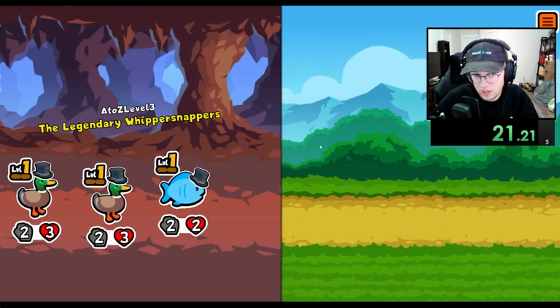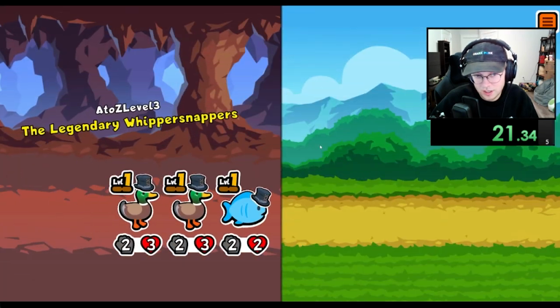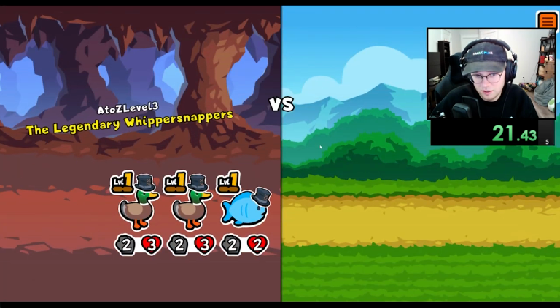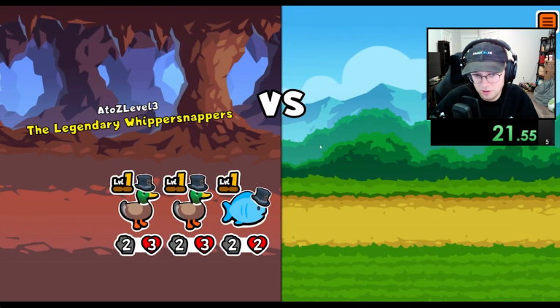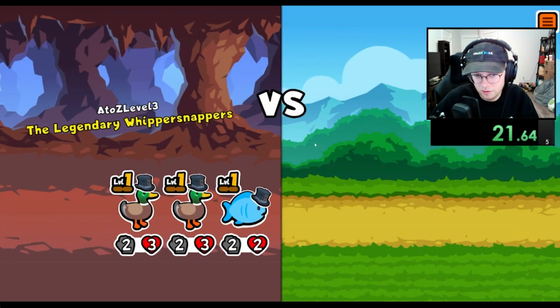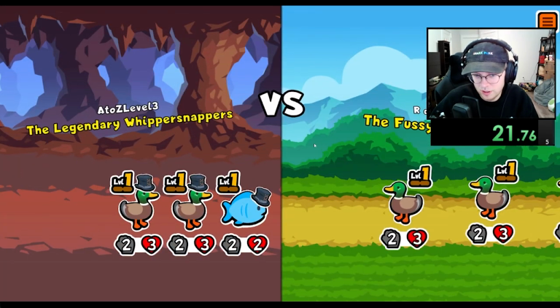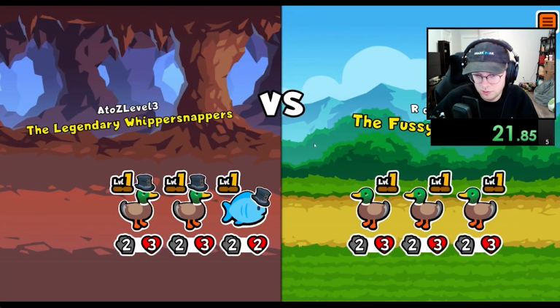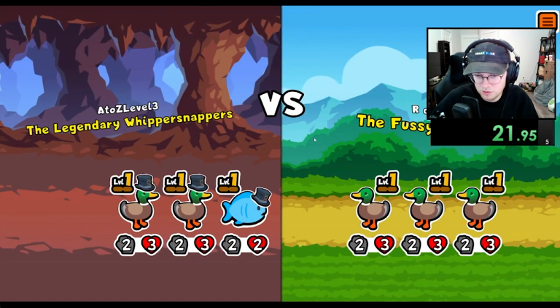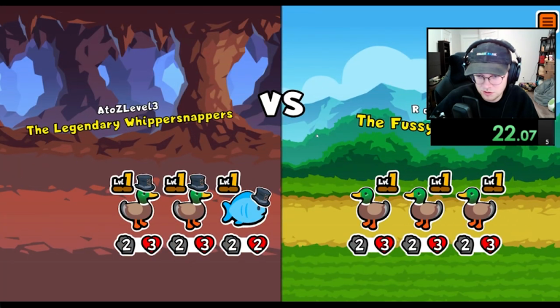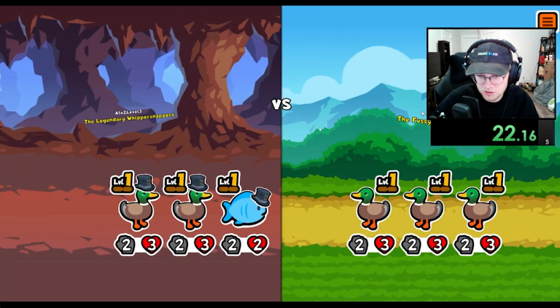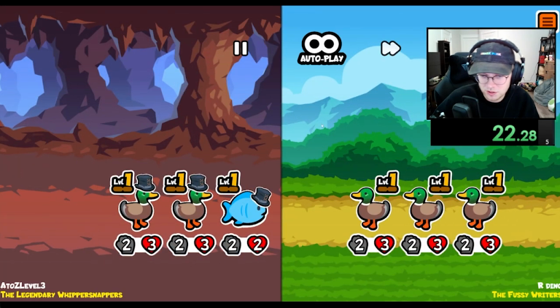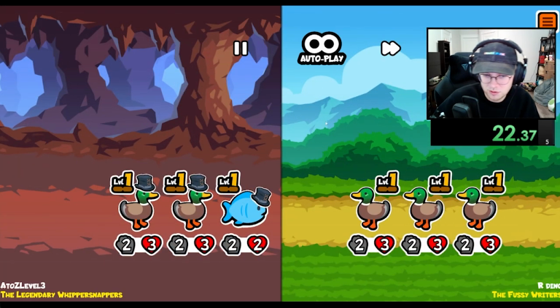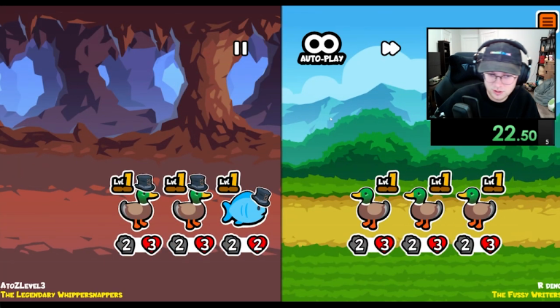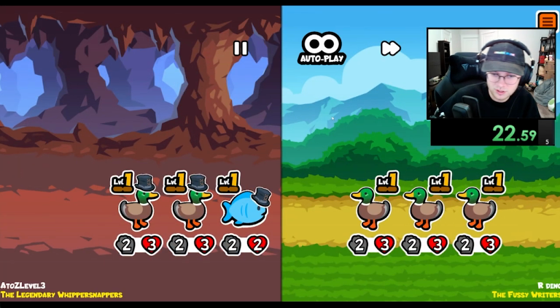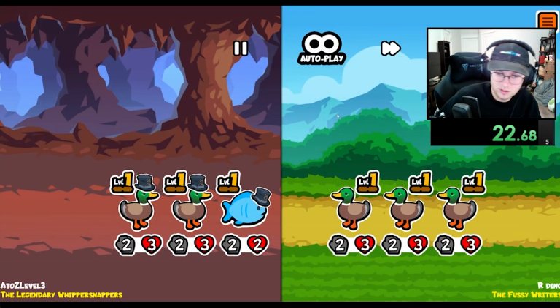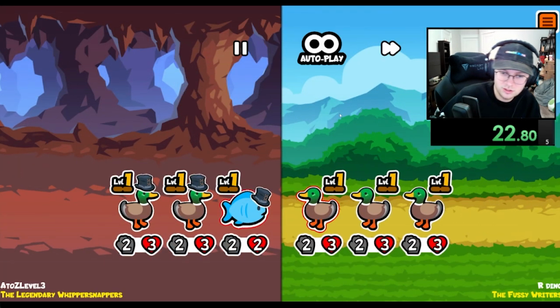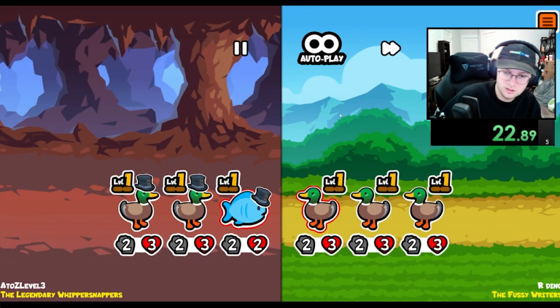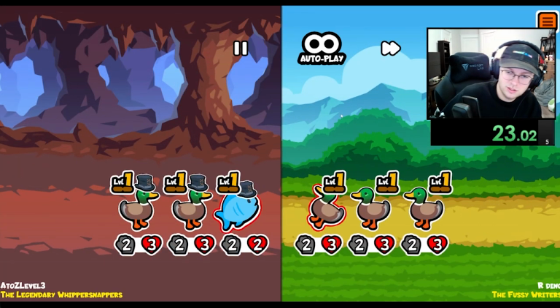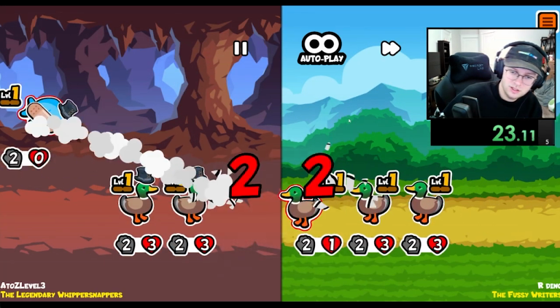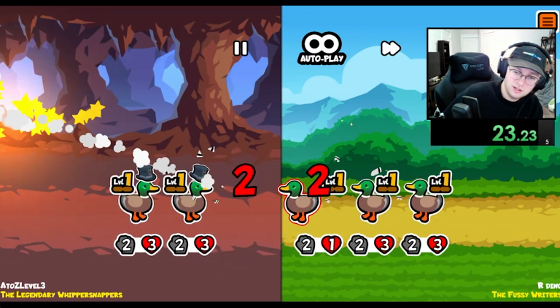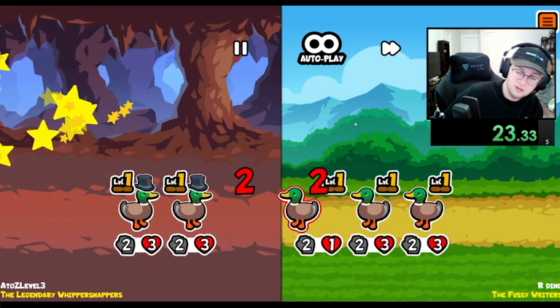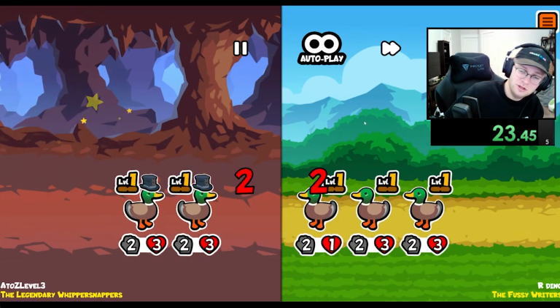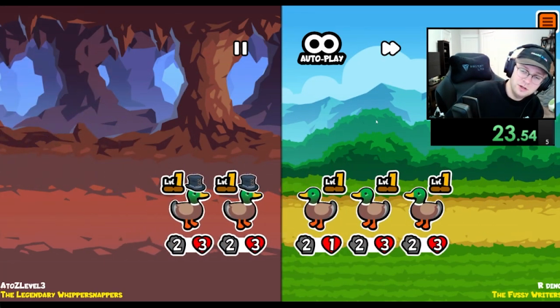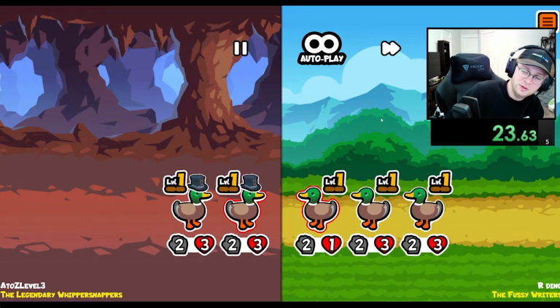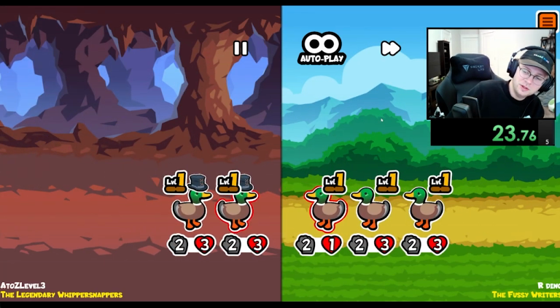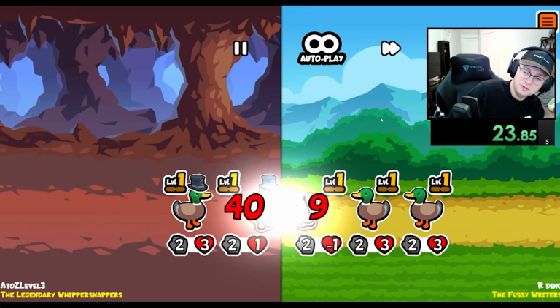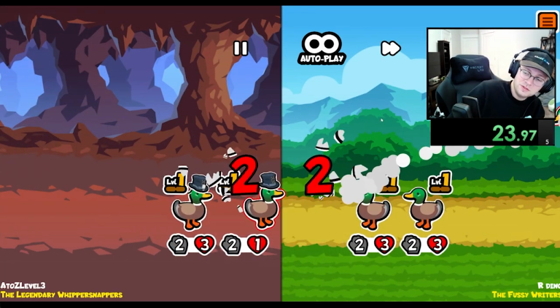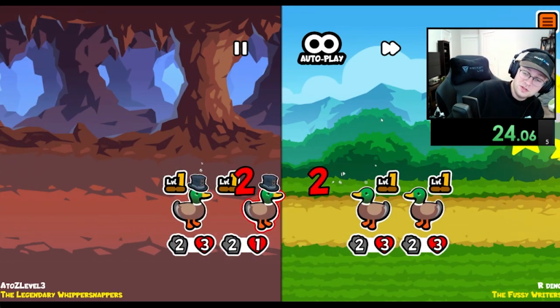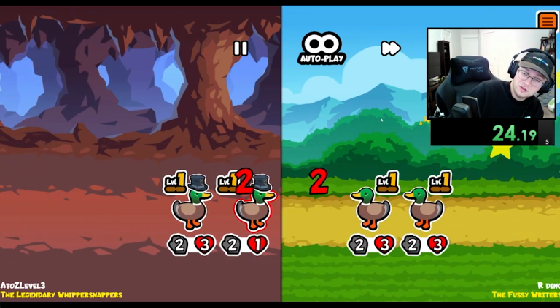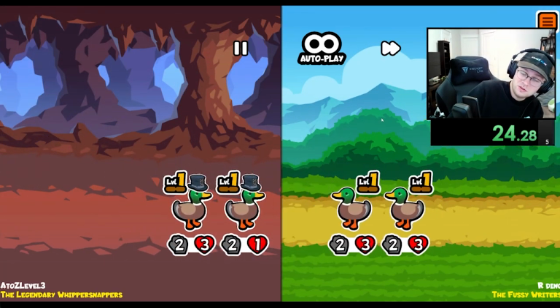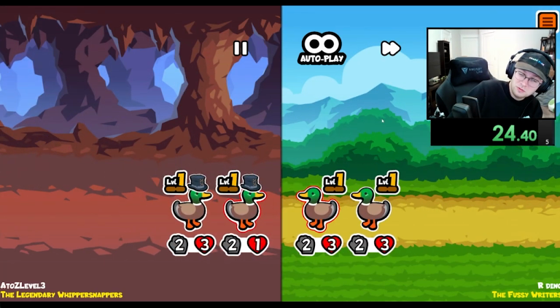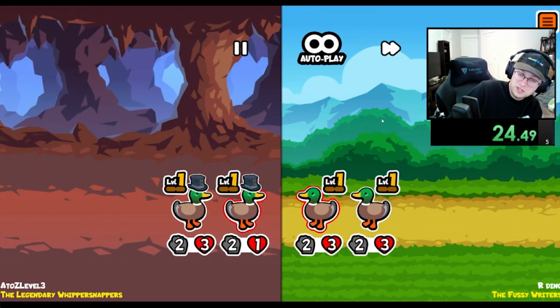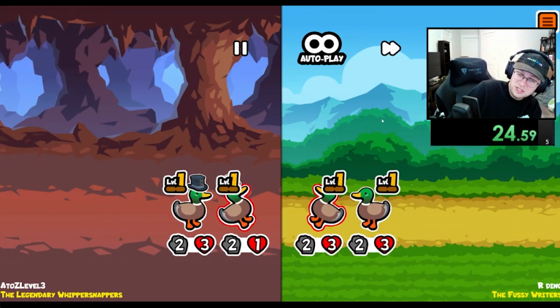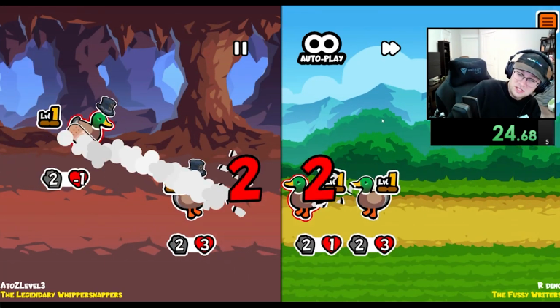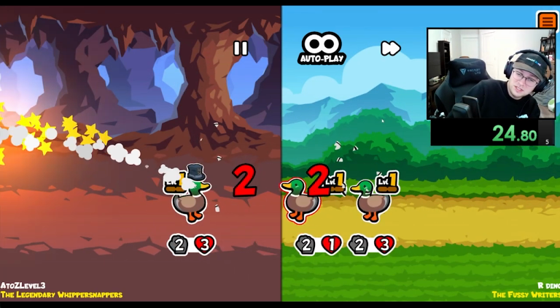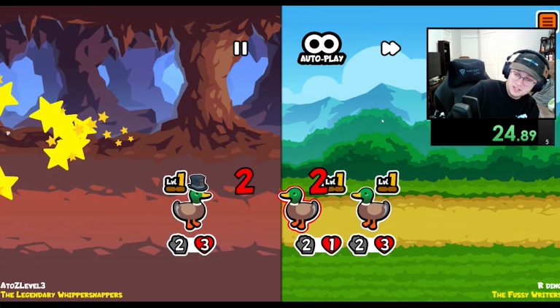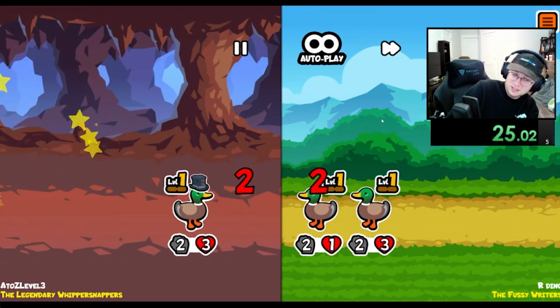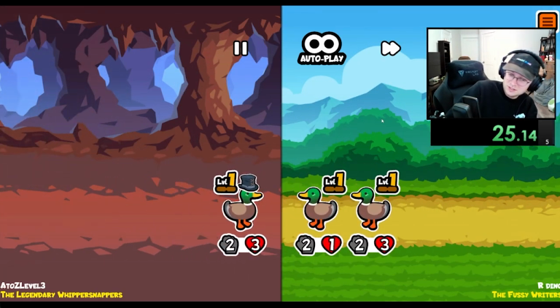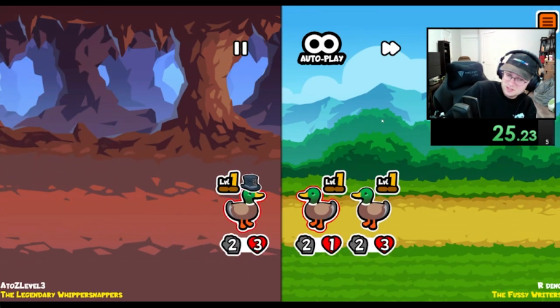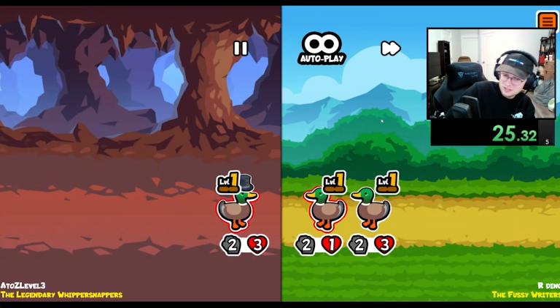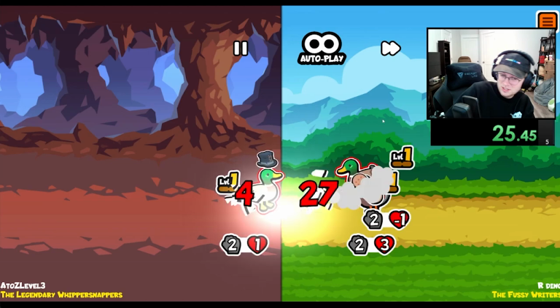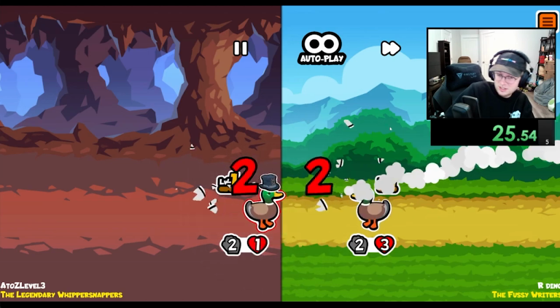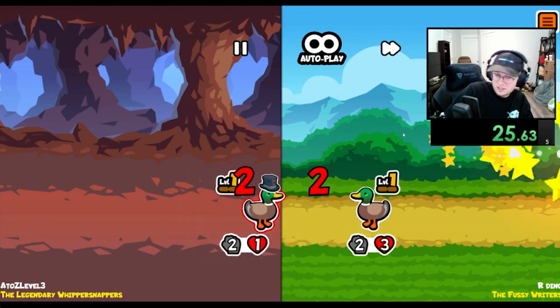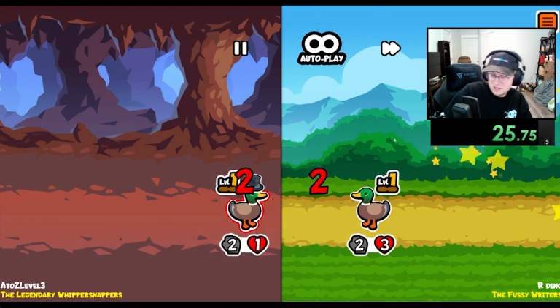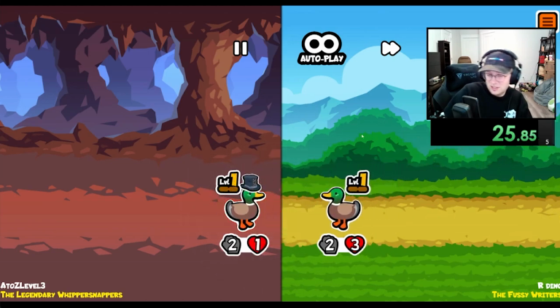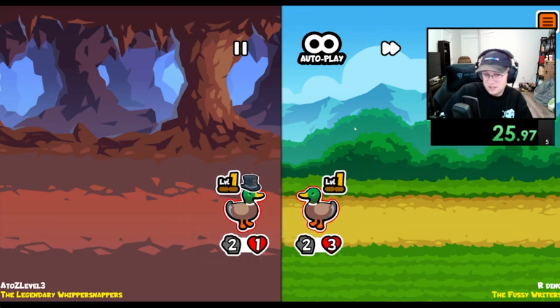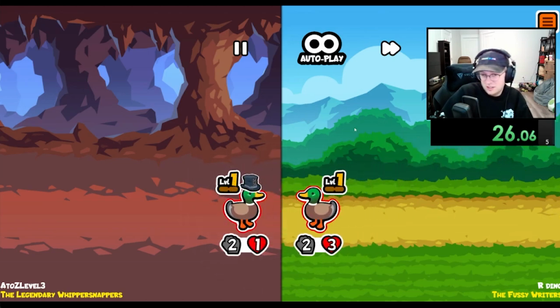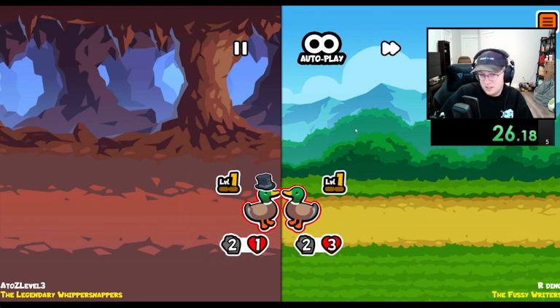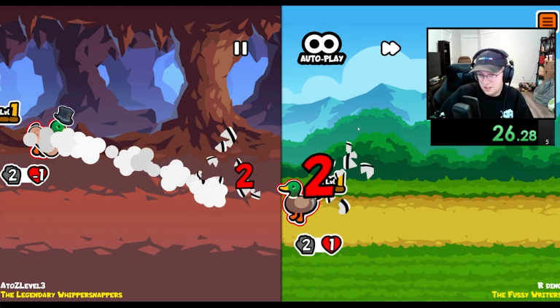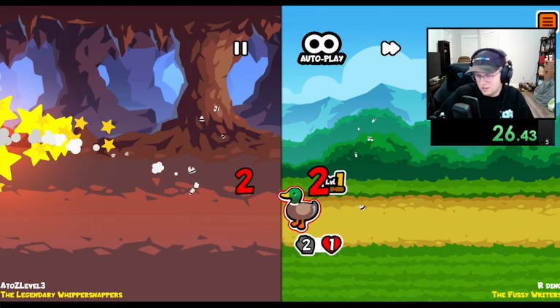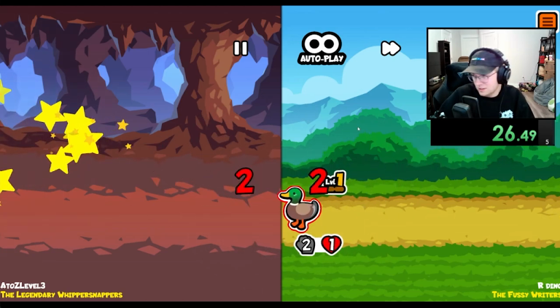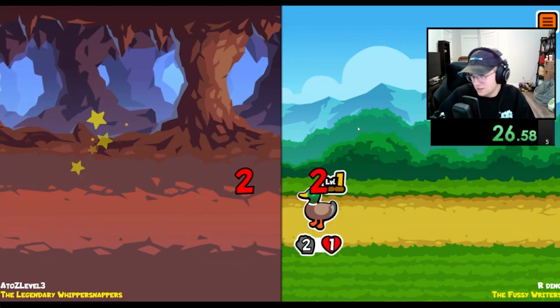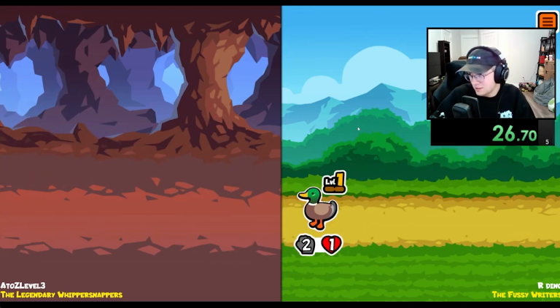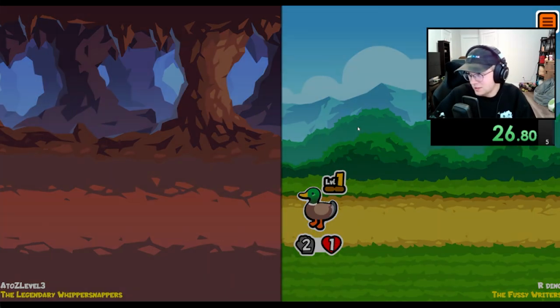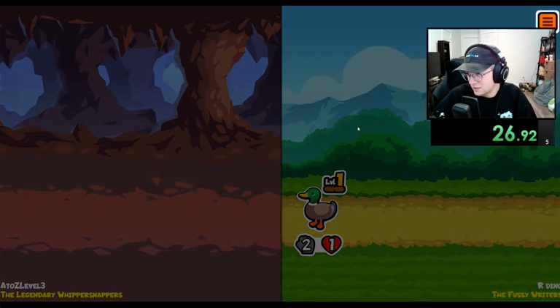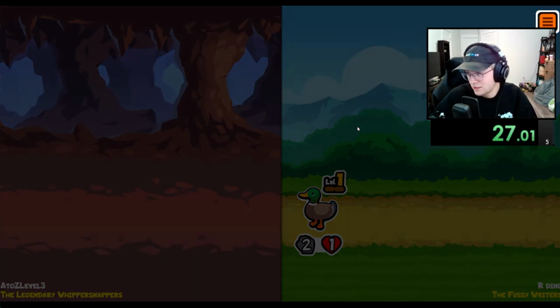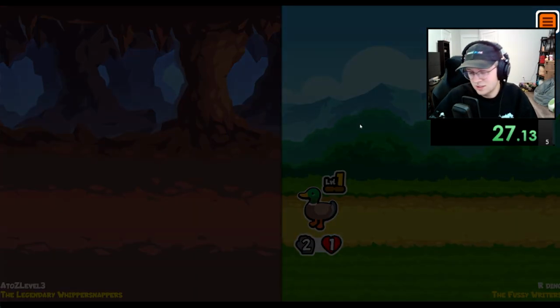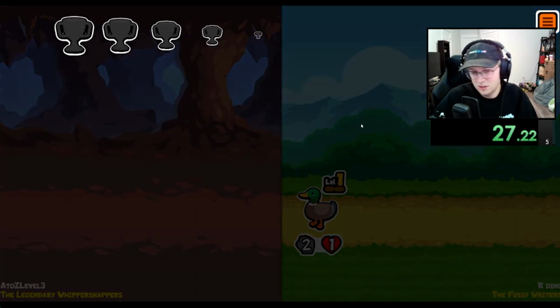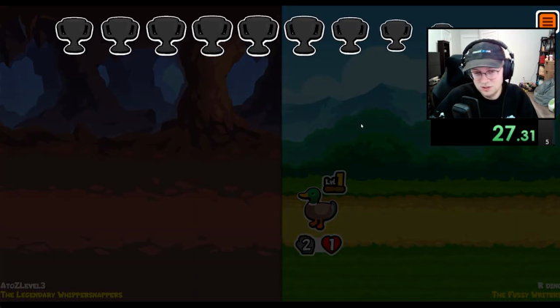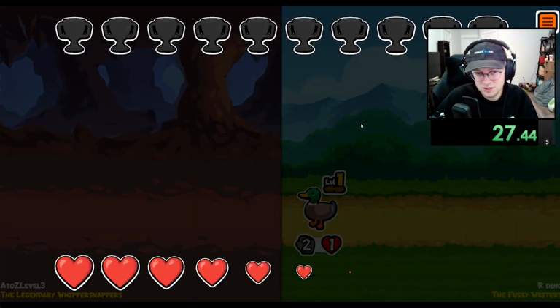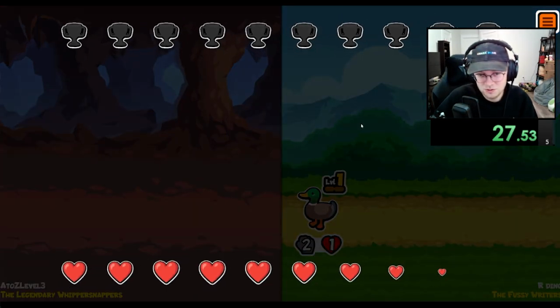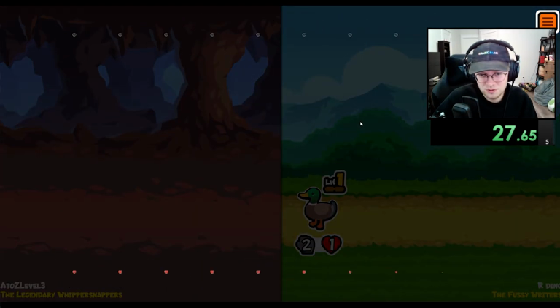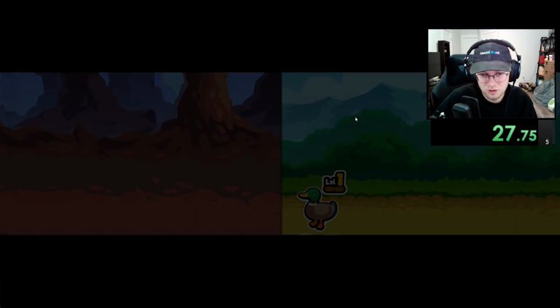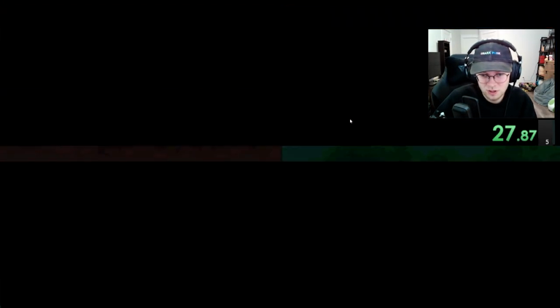That's the level three seahorse team we want. We should just go — oh, if we lose to three duck, we just go strawberry. Go shoebill.